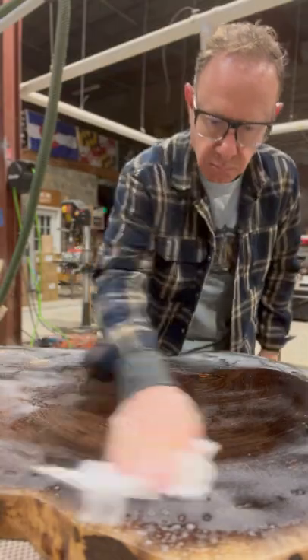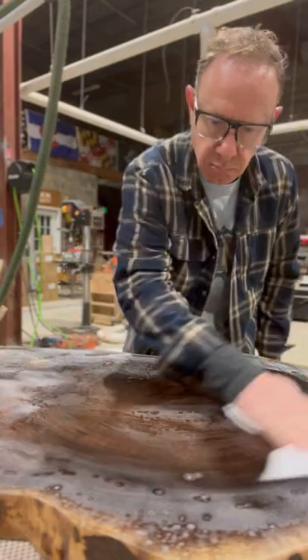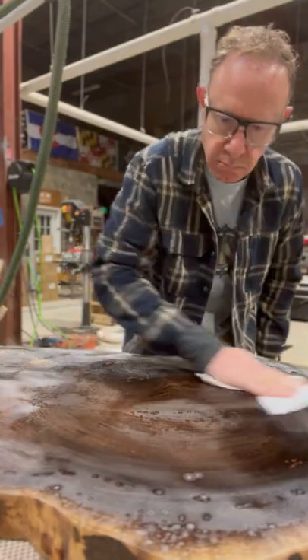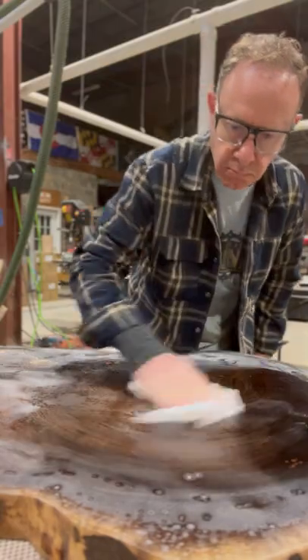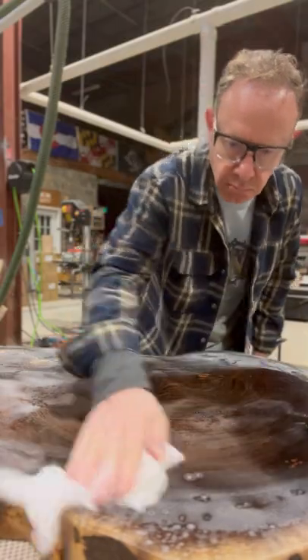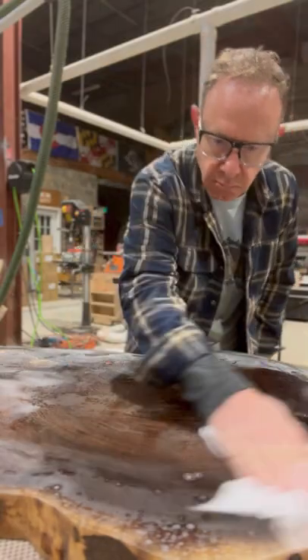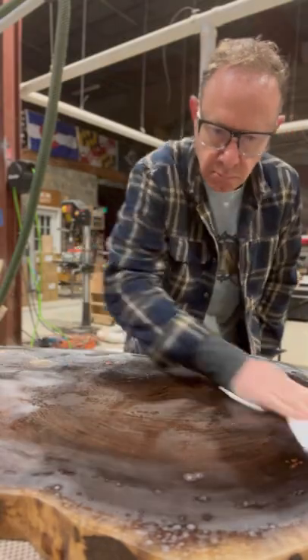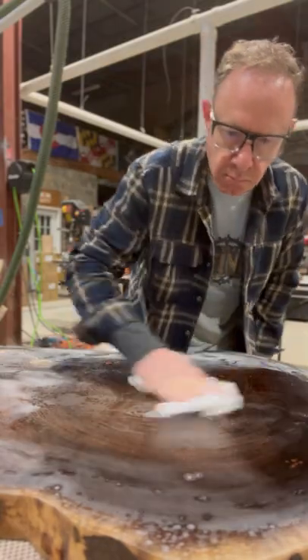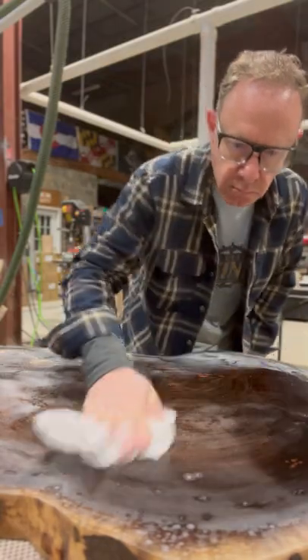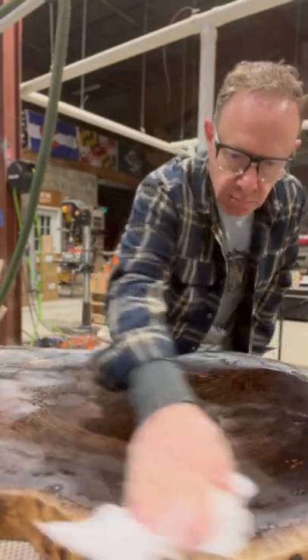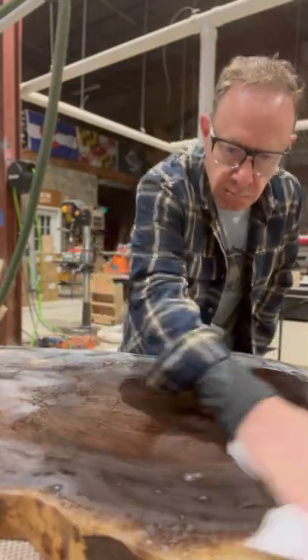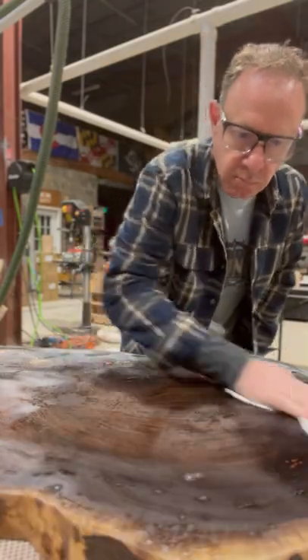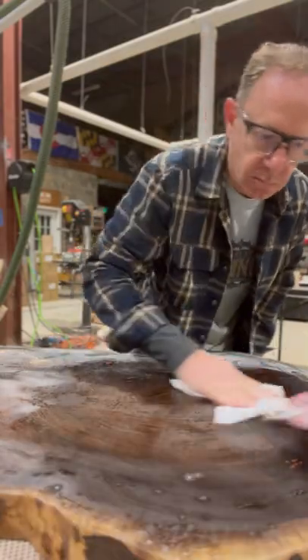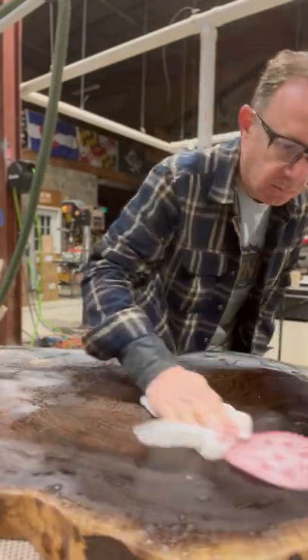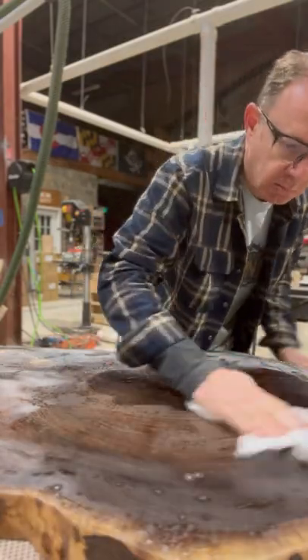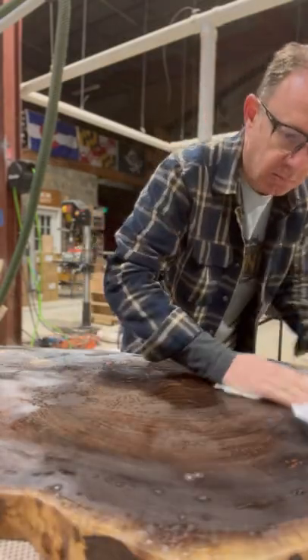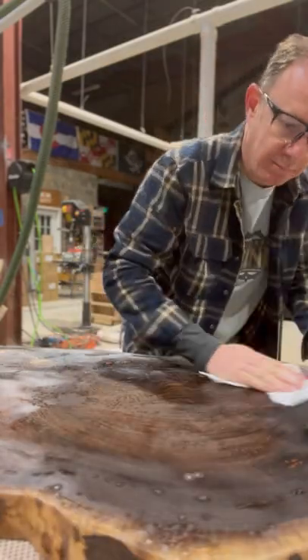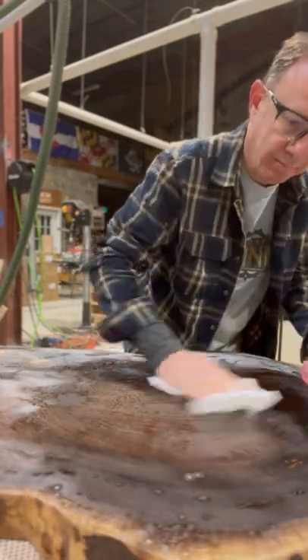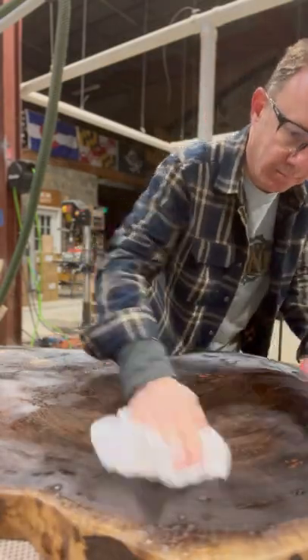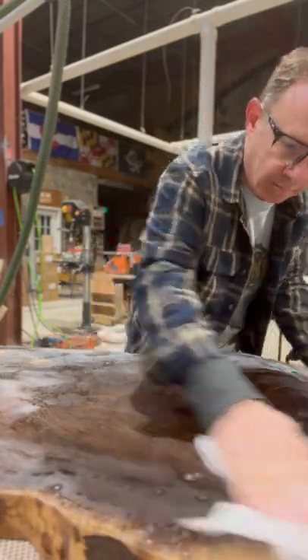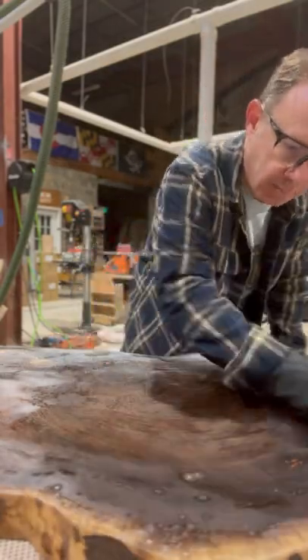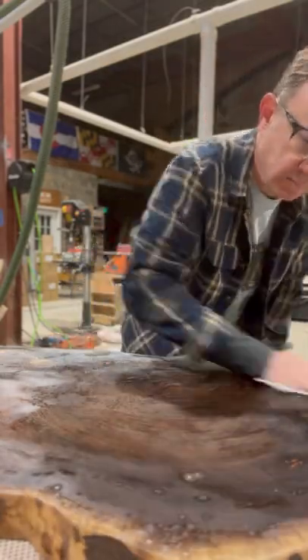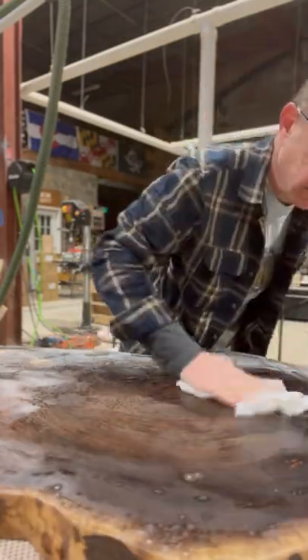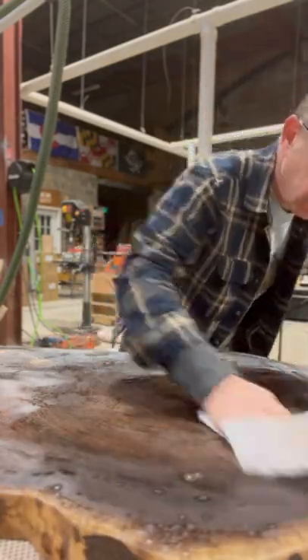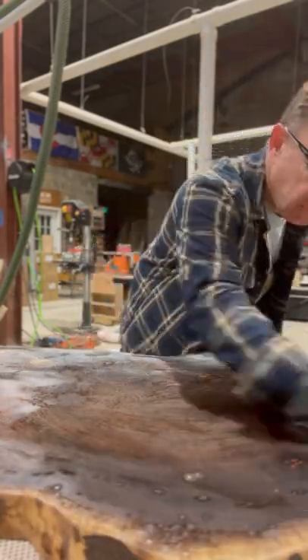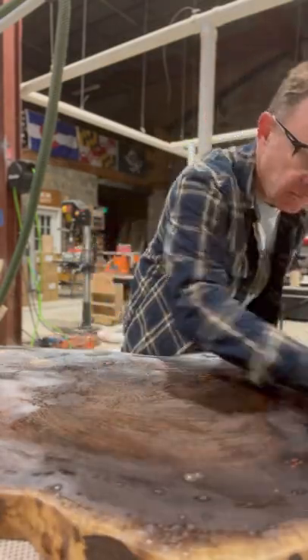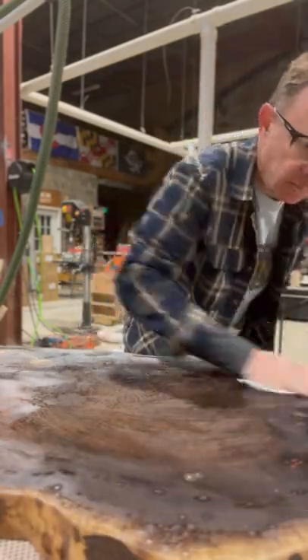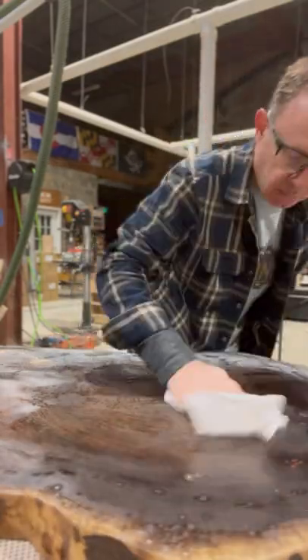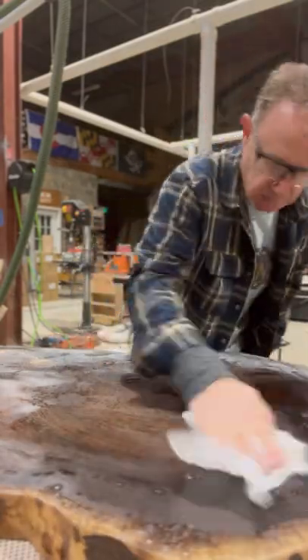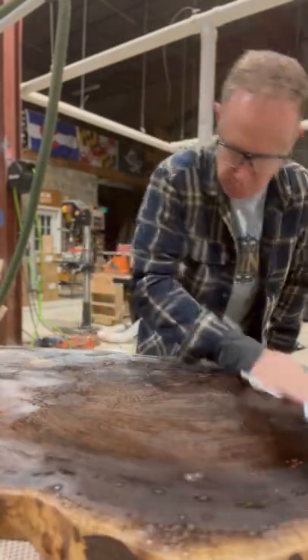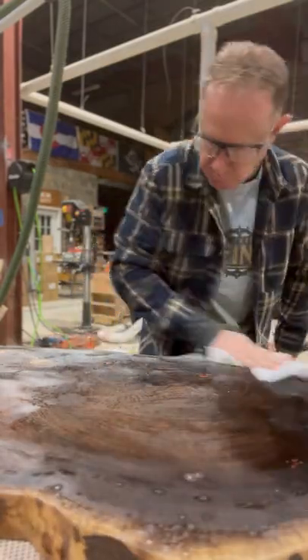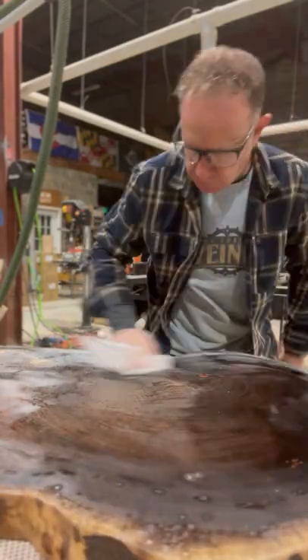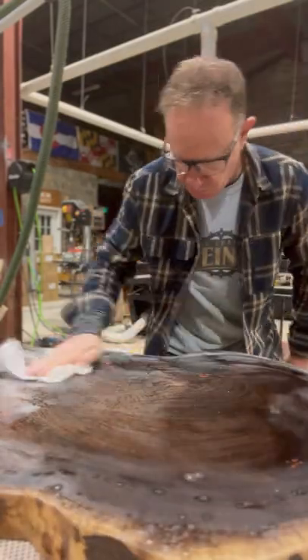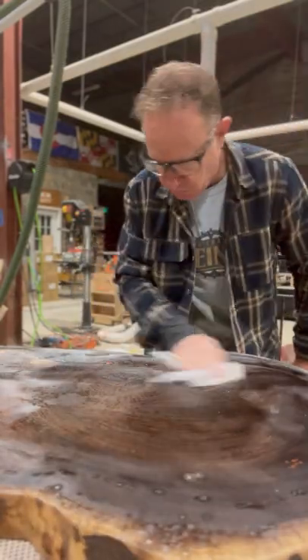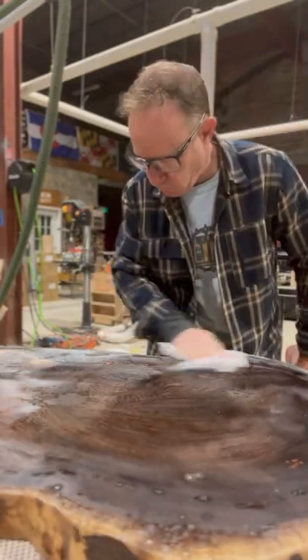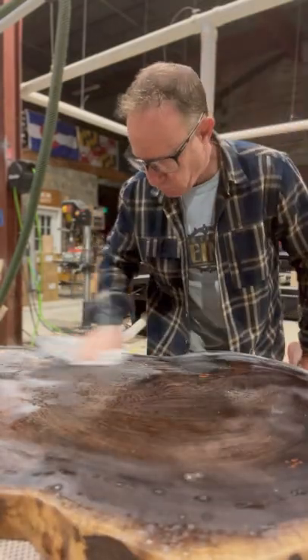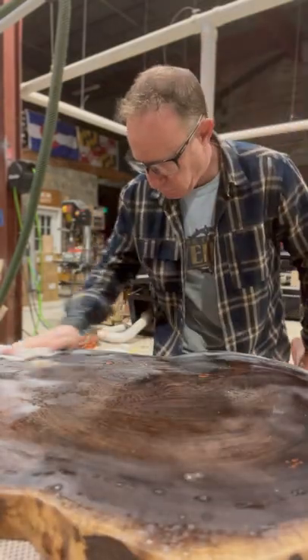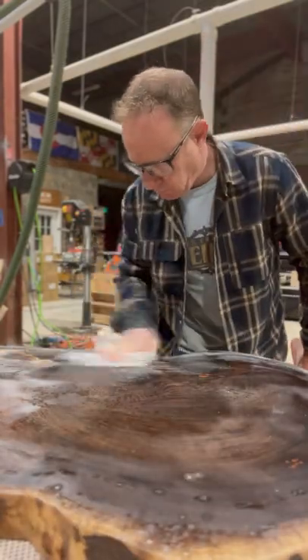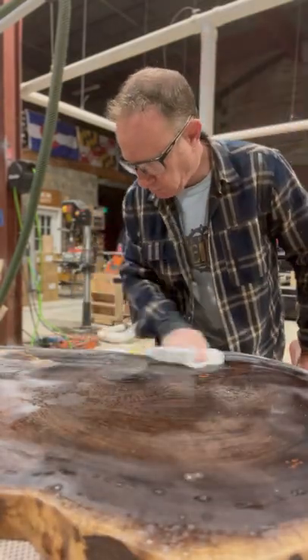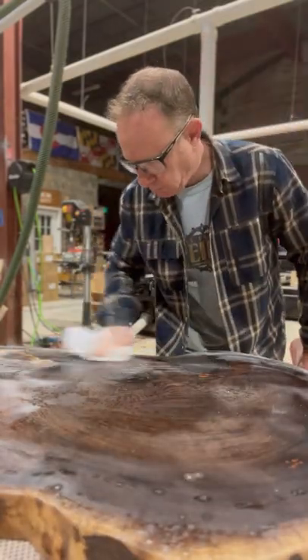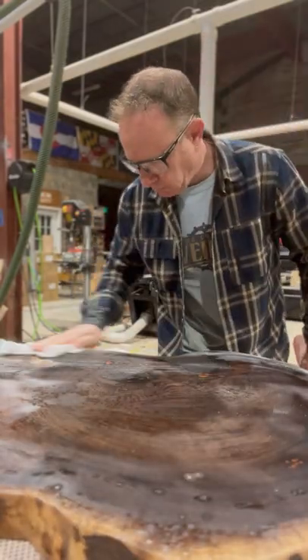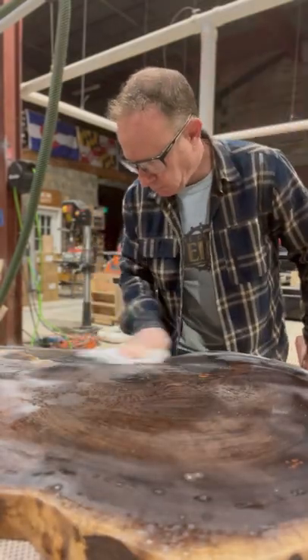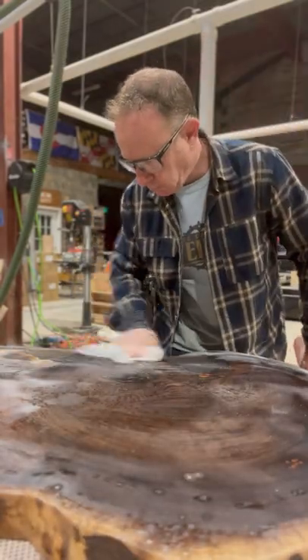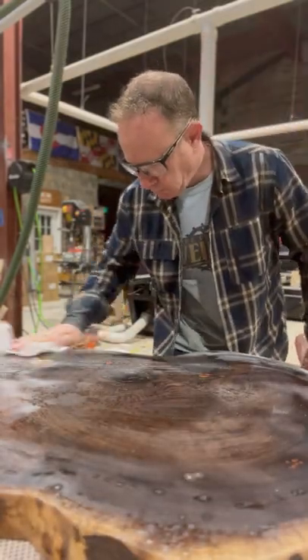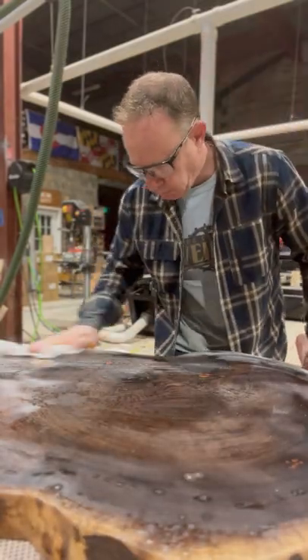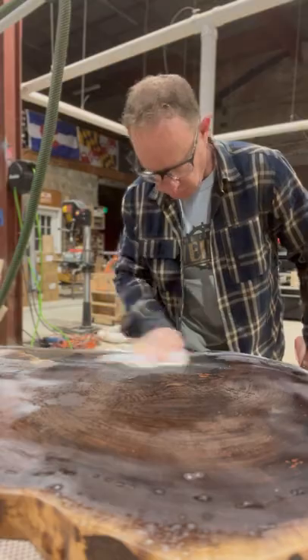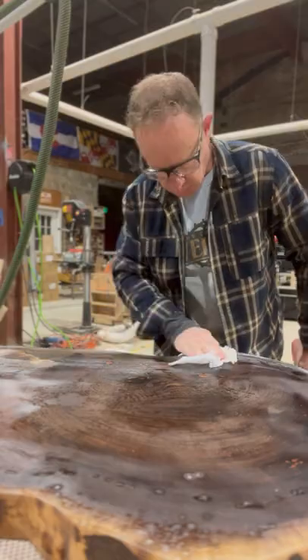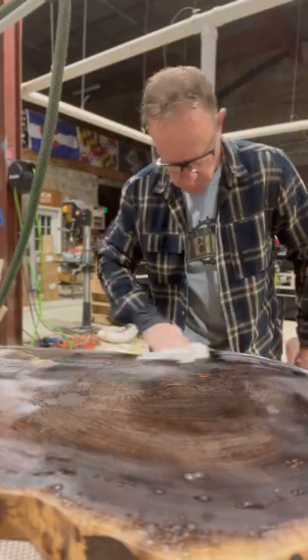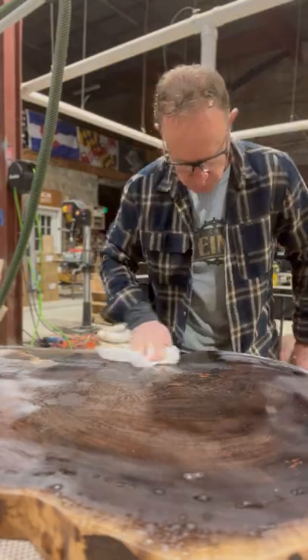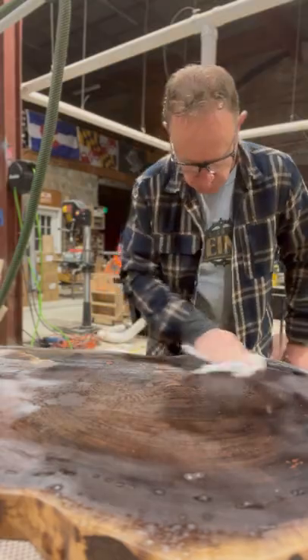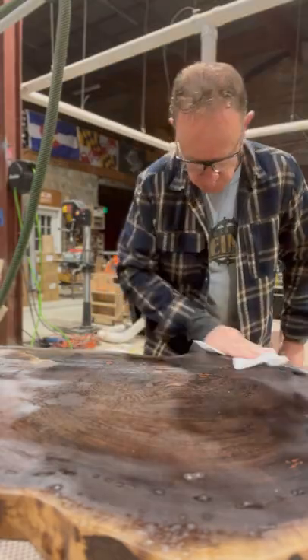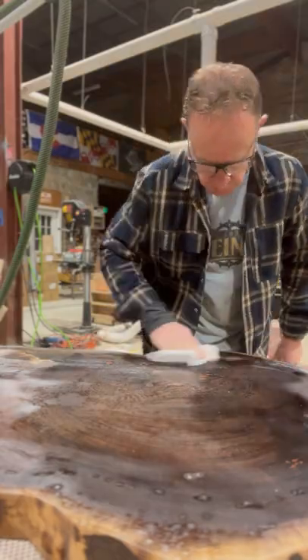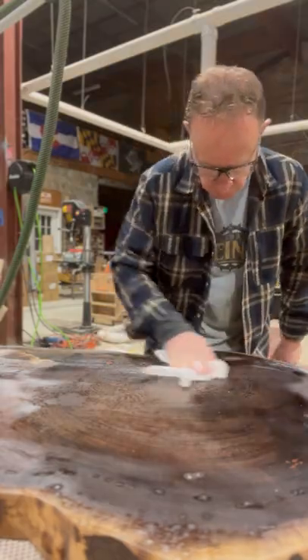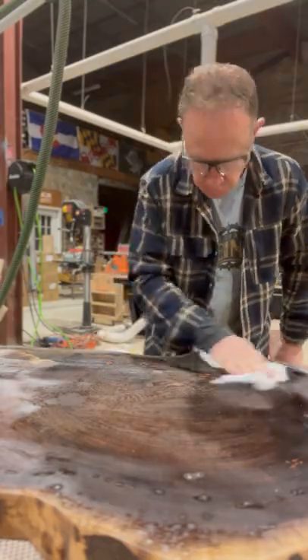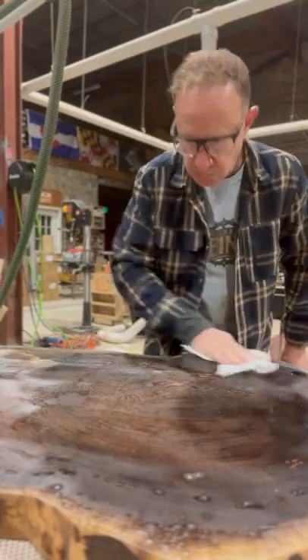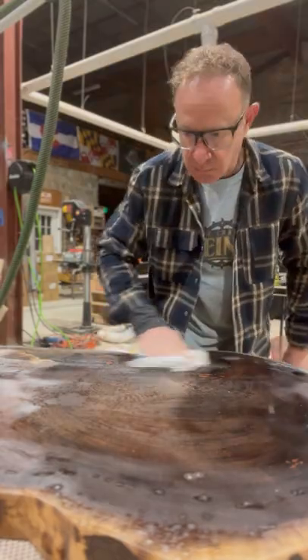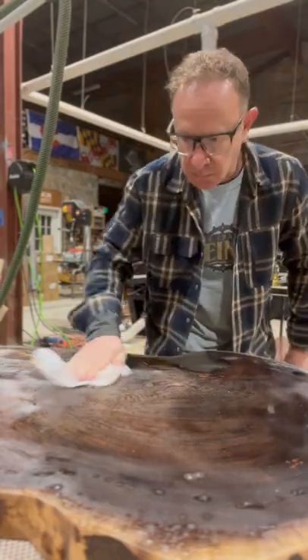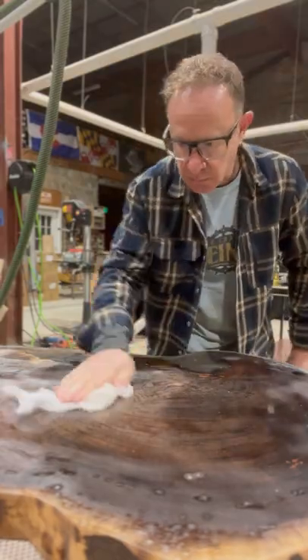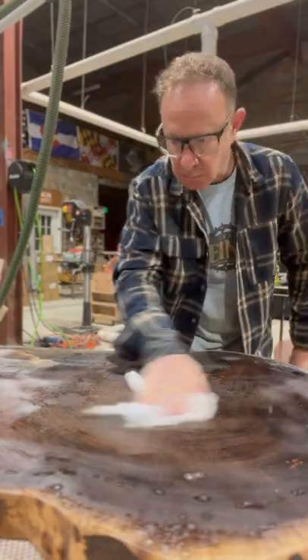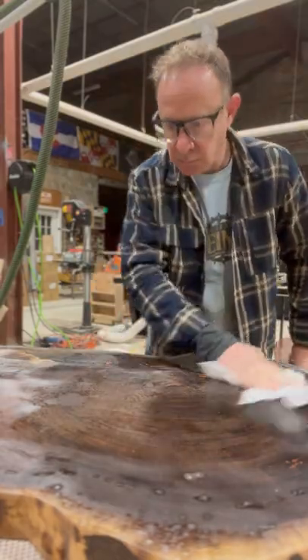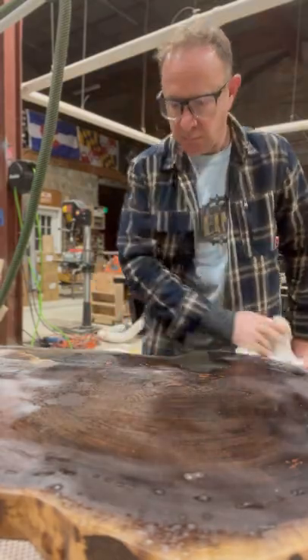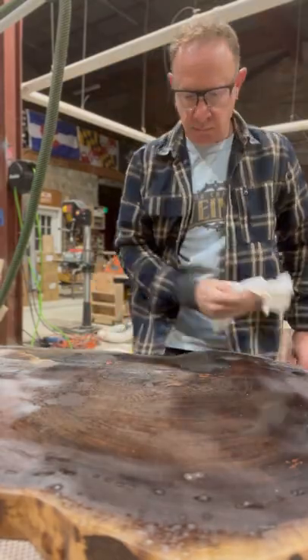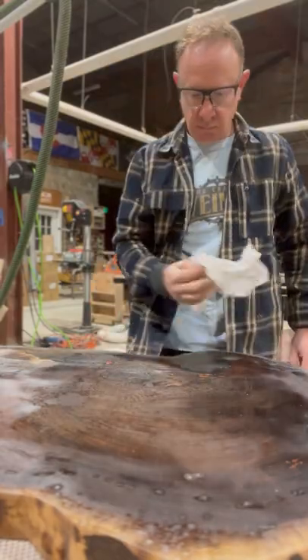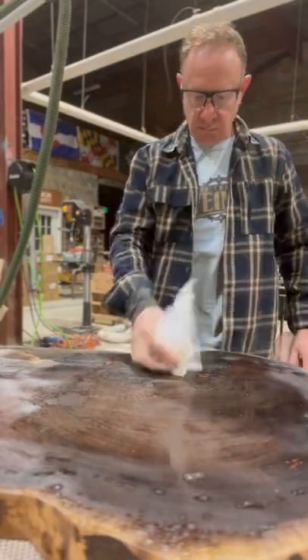After preparing the surface by sanding with 220, we want to use a lint-free cloth and some denatured alcohol, making sure to remove all the dust from the surface.